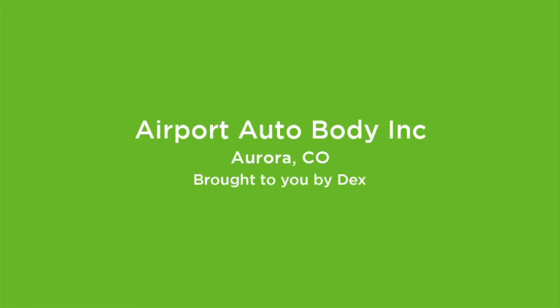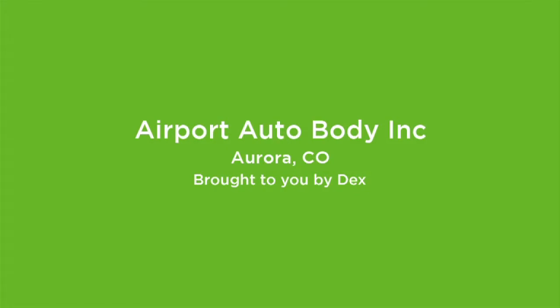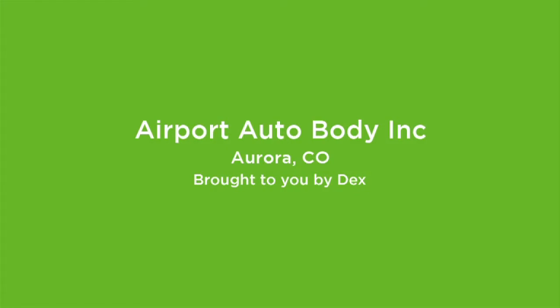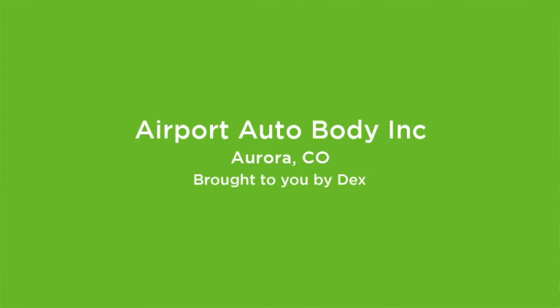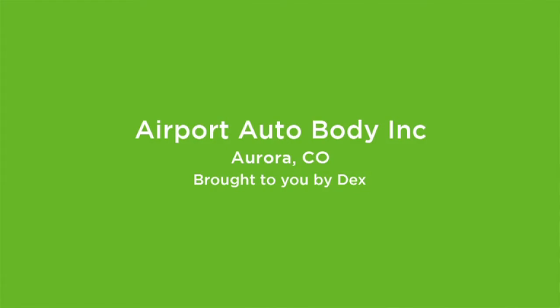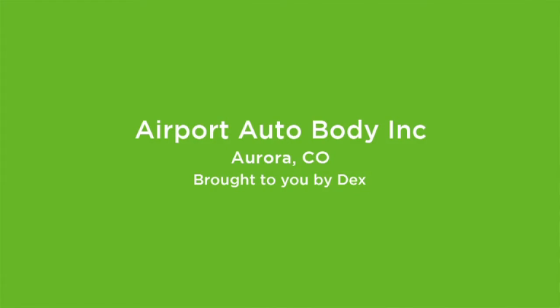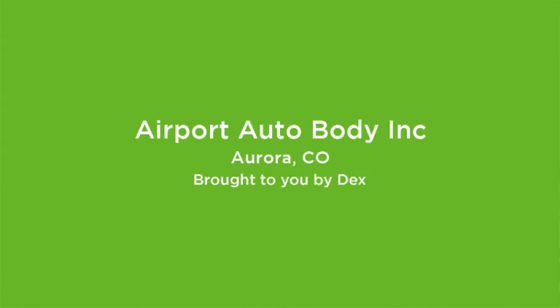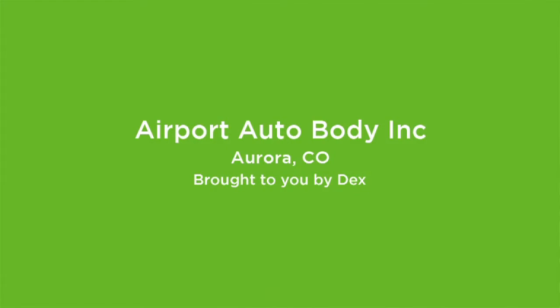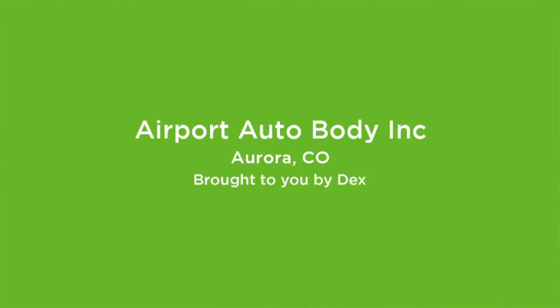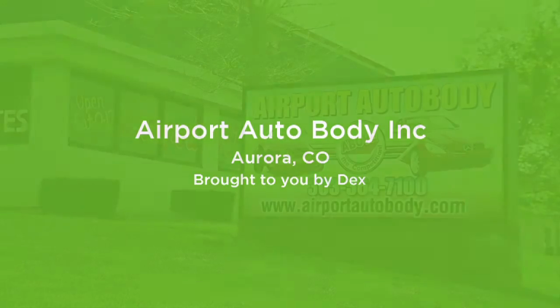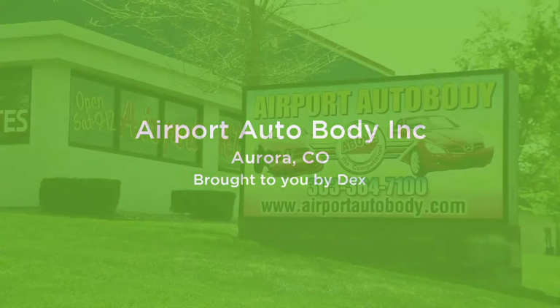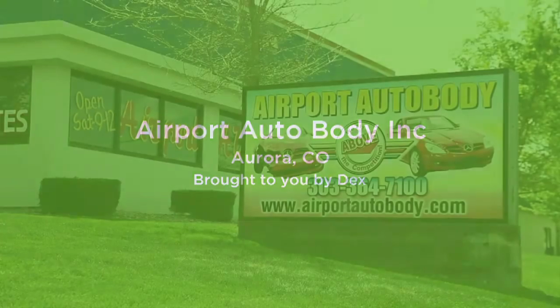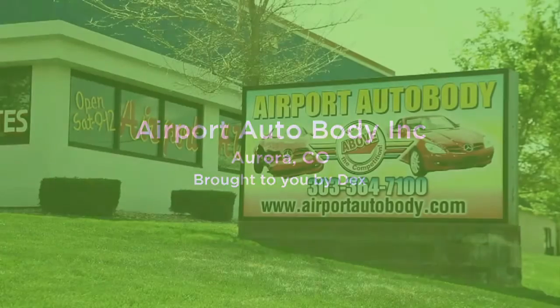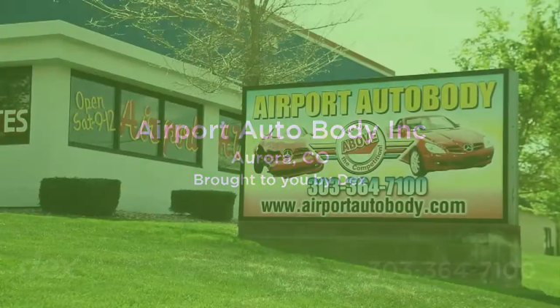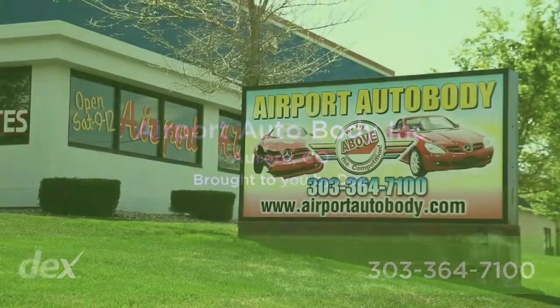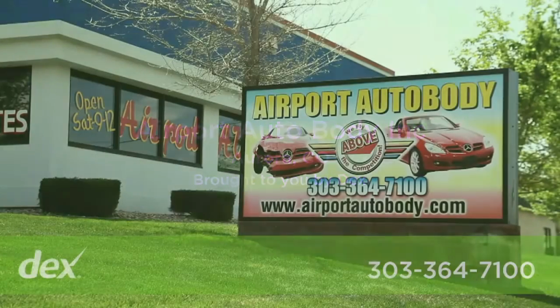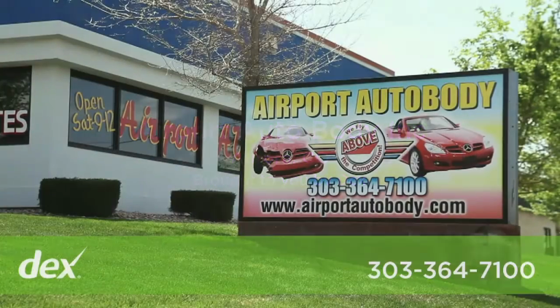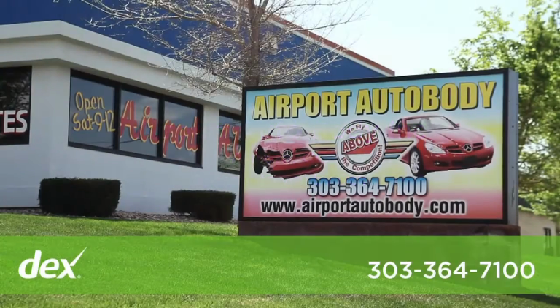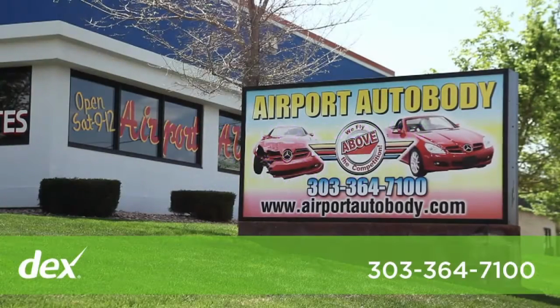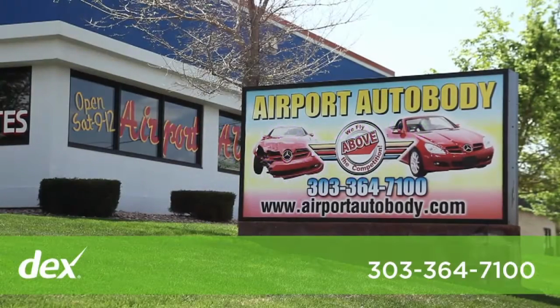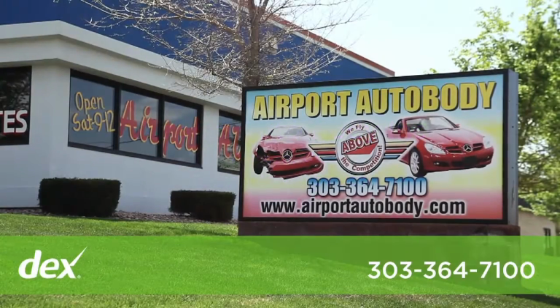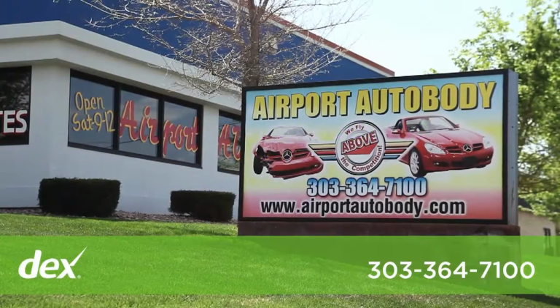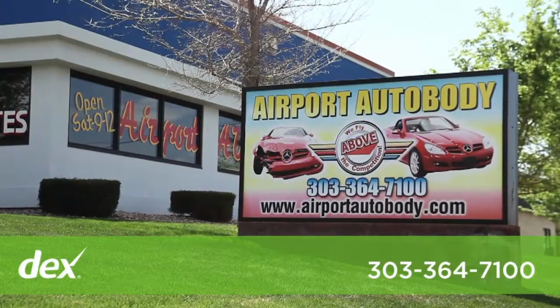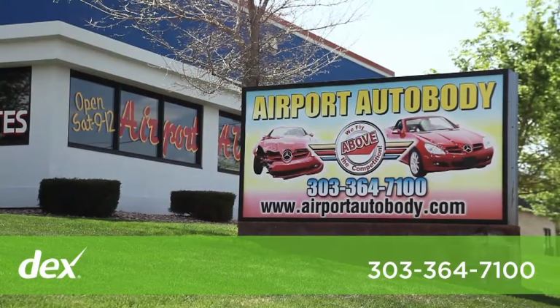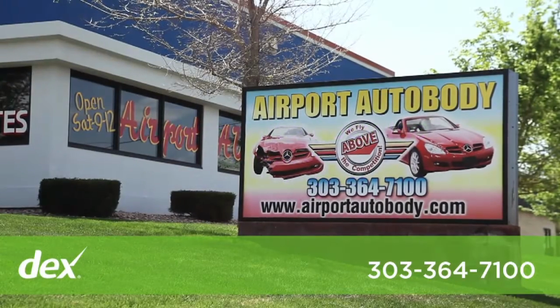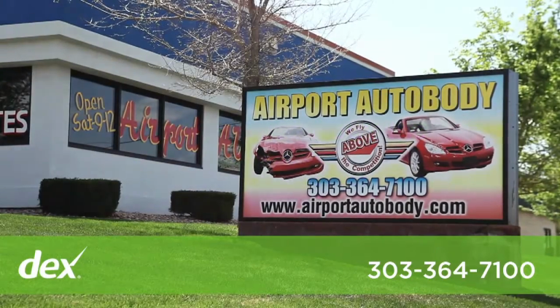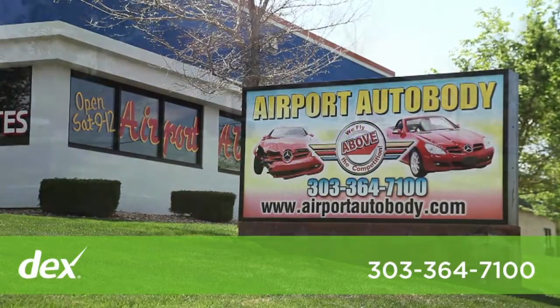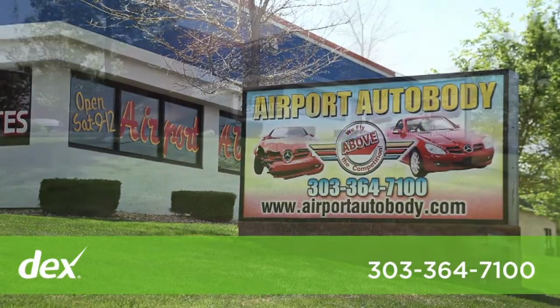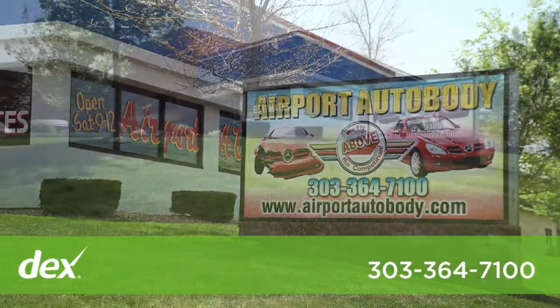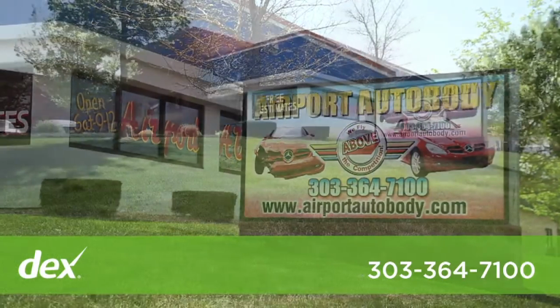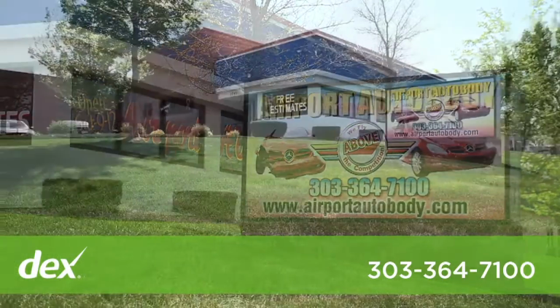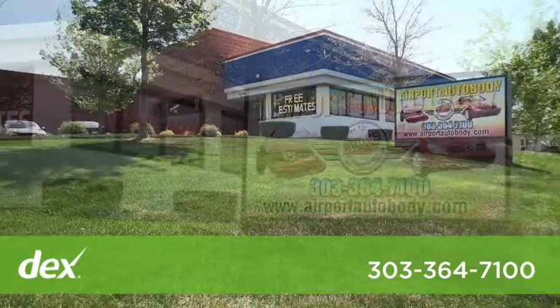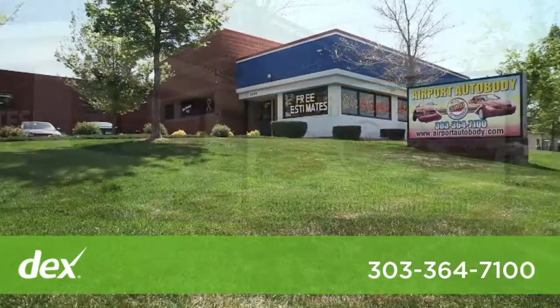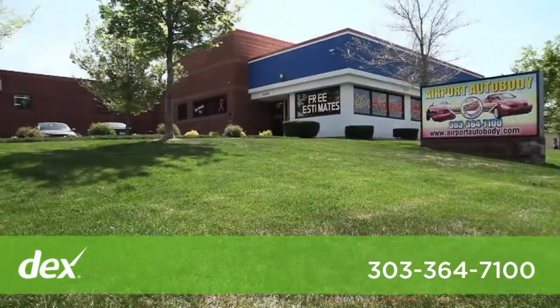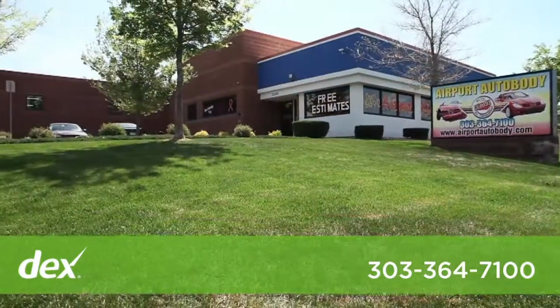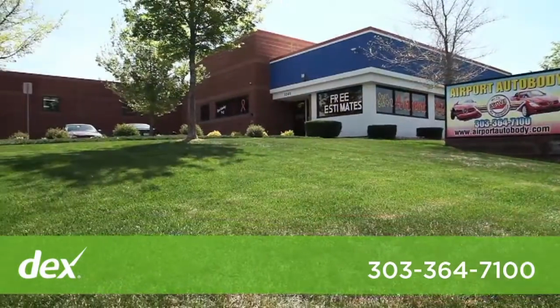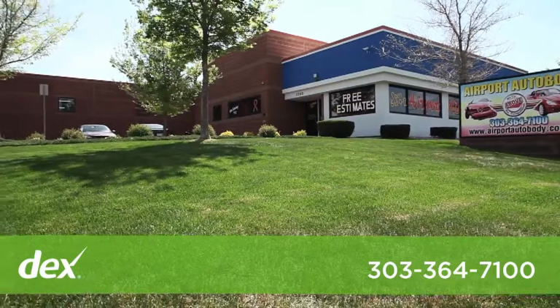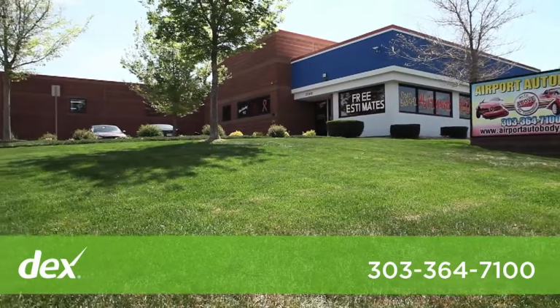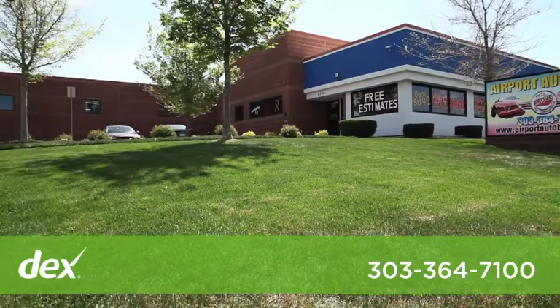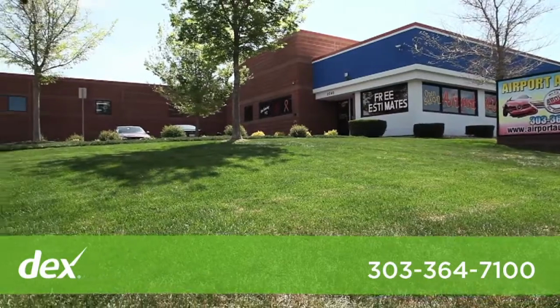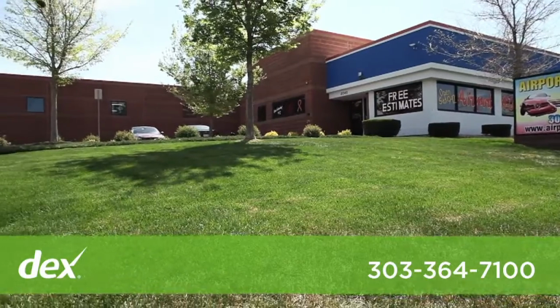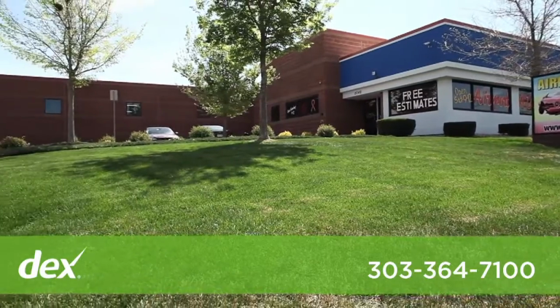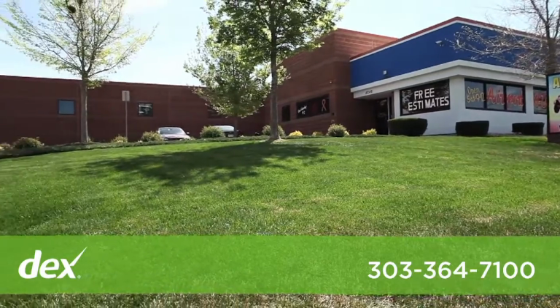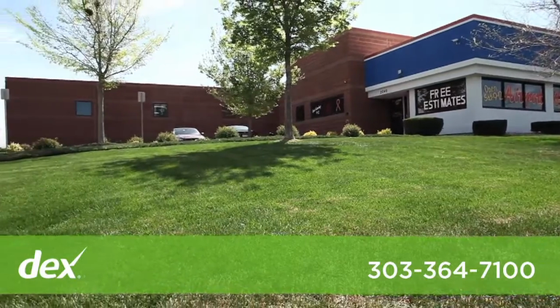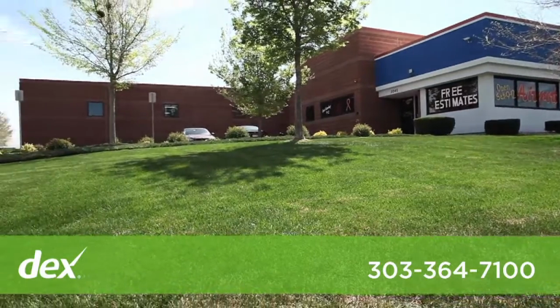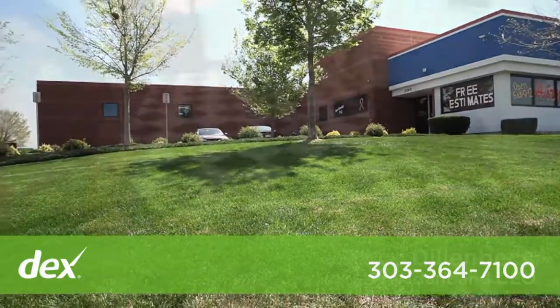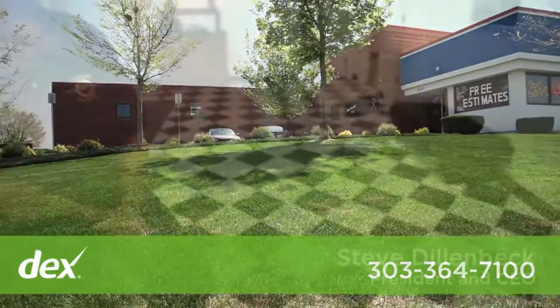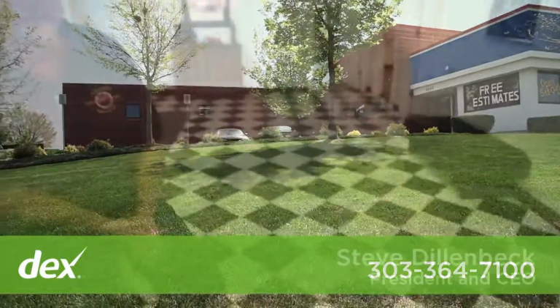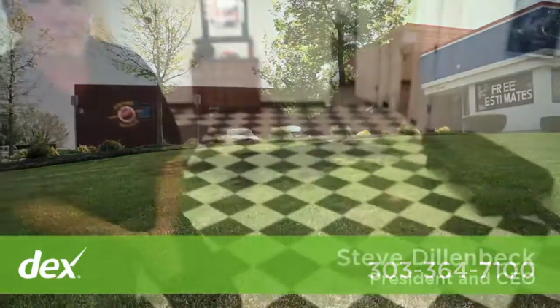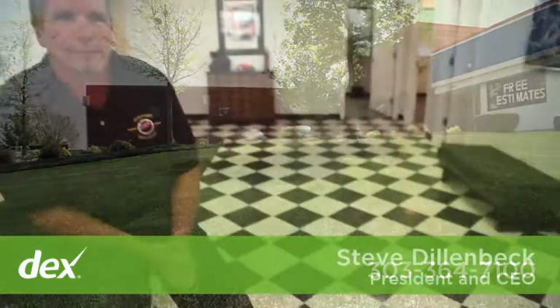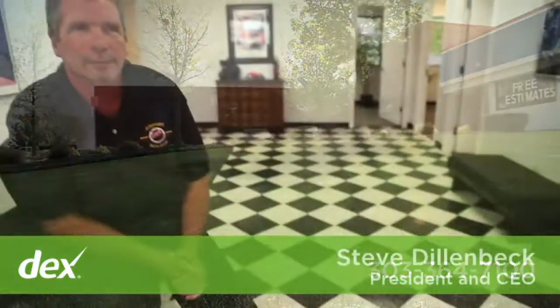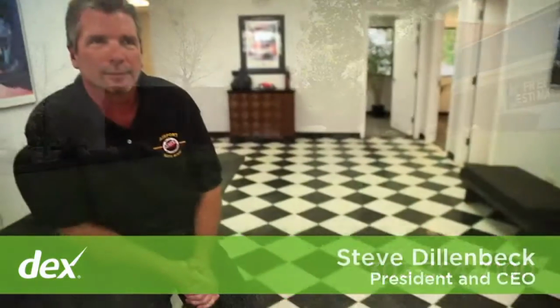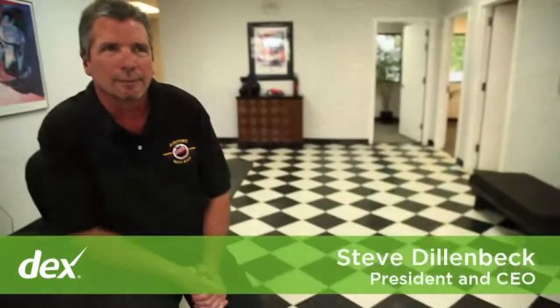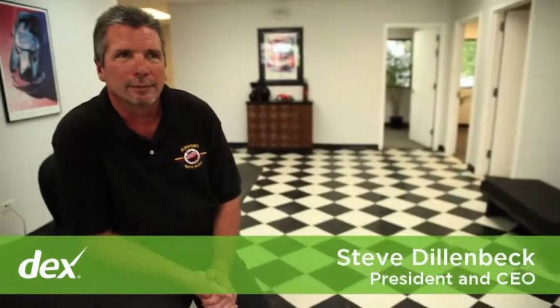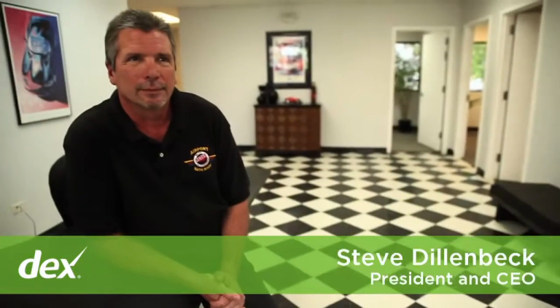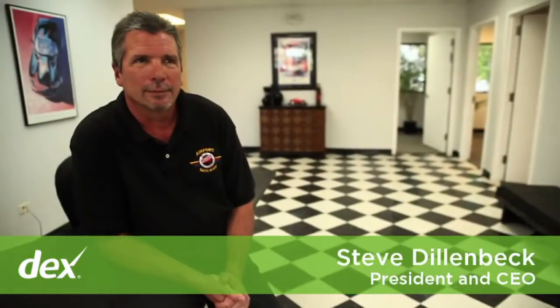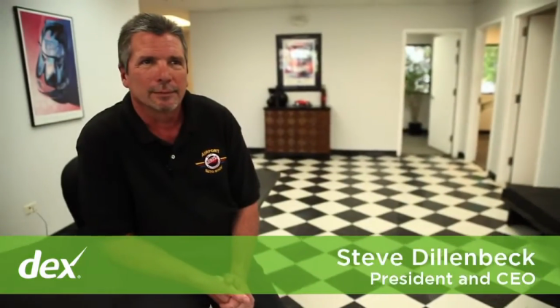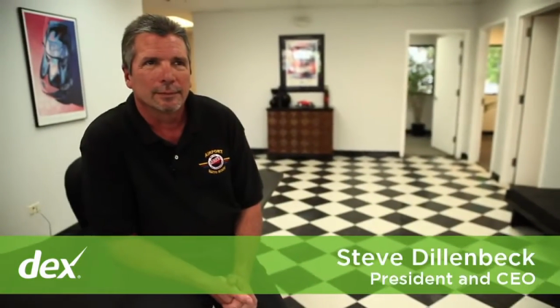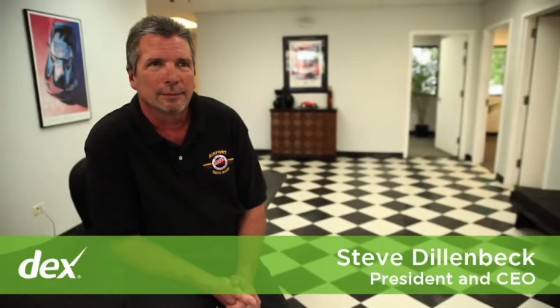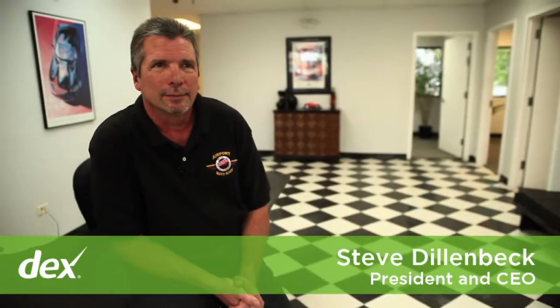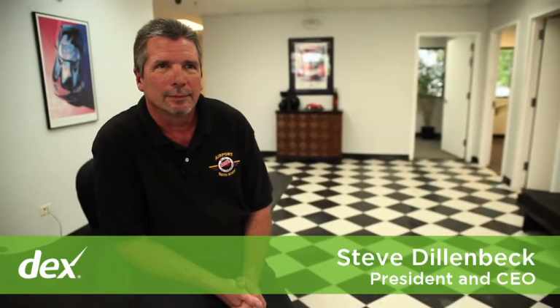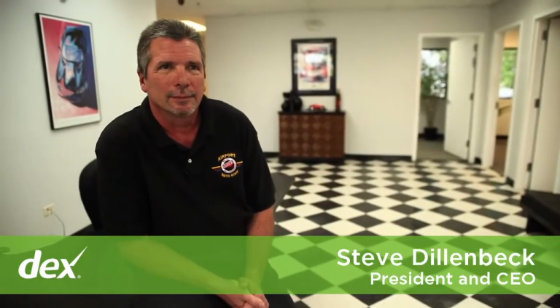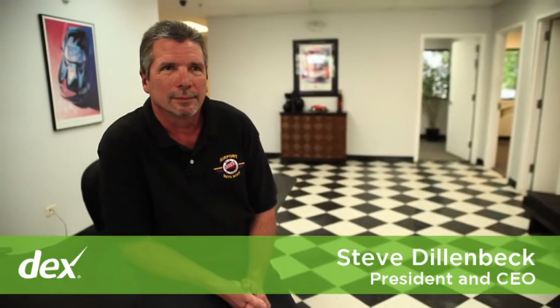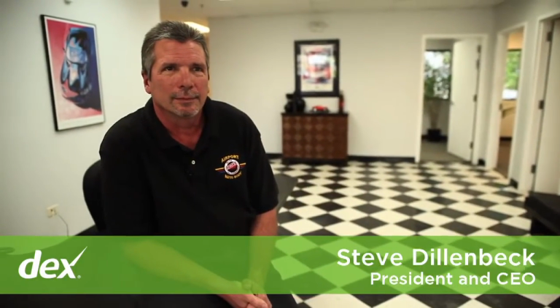My name is Steve Dillenbeck and I'm president and CEO of Airport Auto Body, and we've been in business for 17 years.